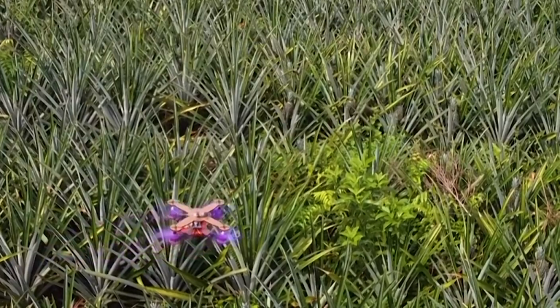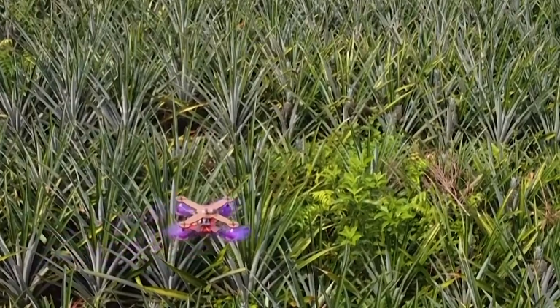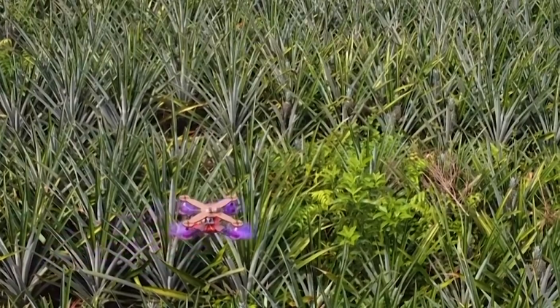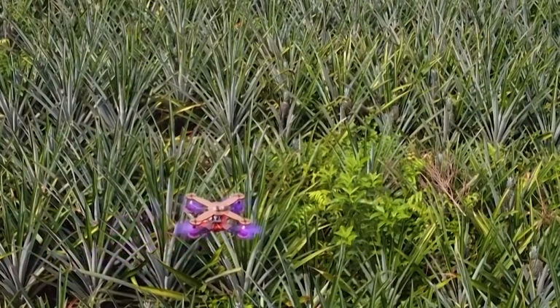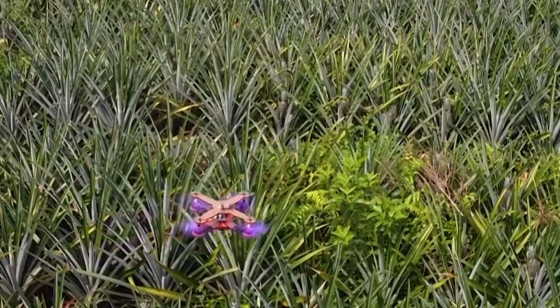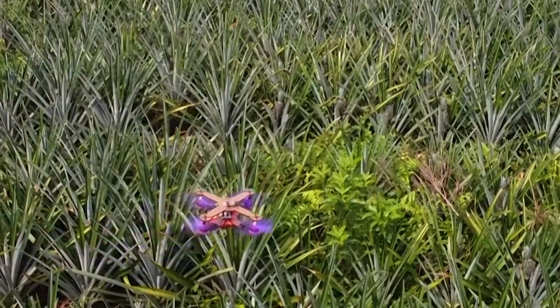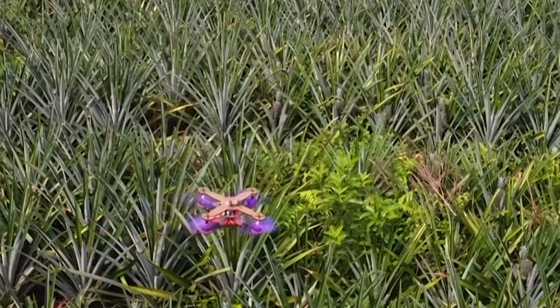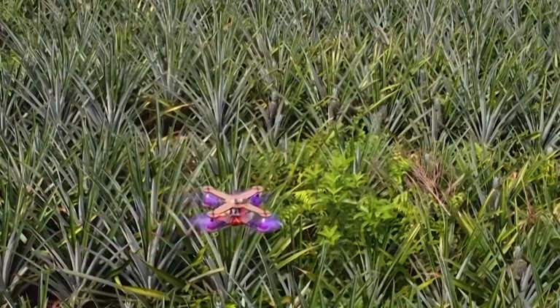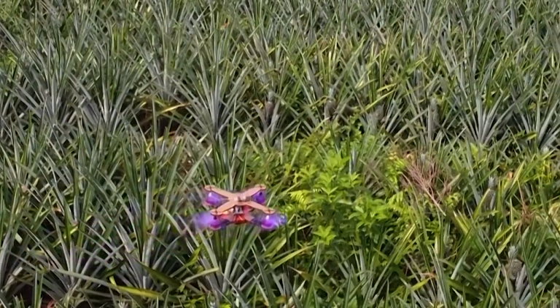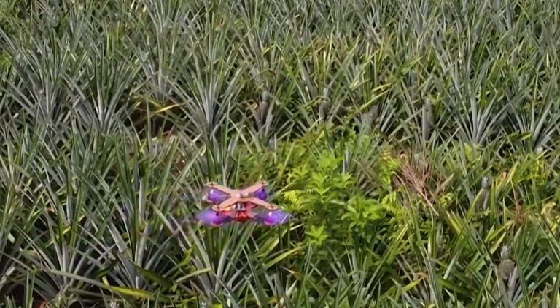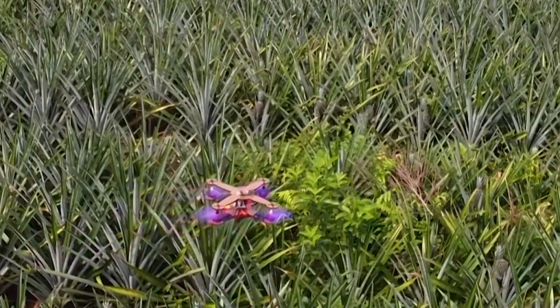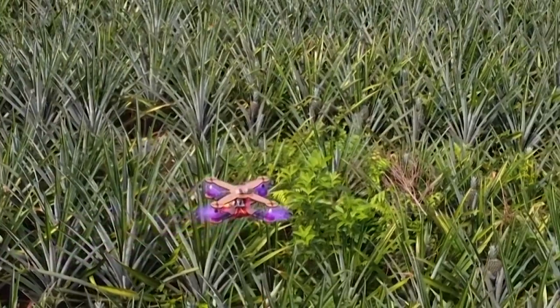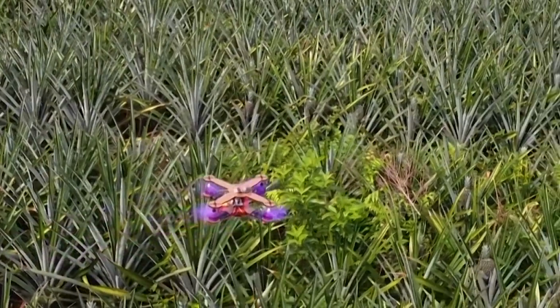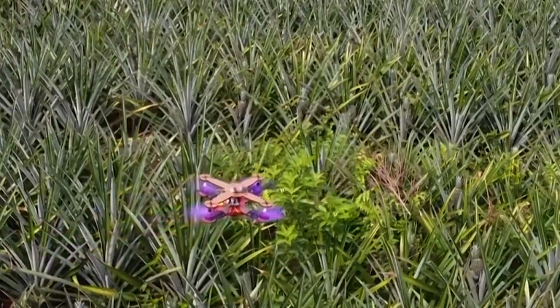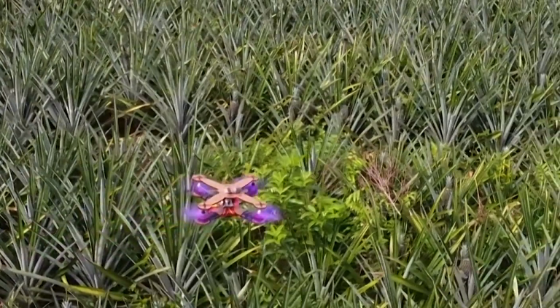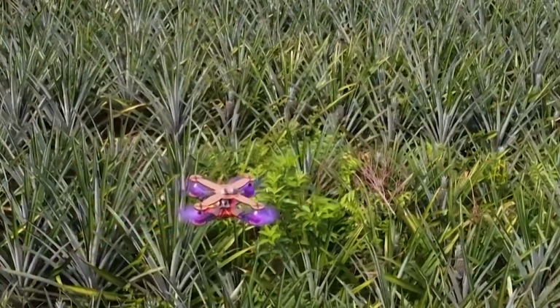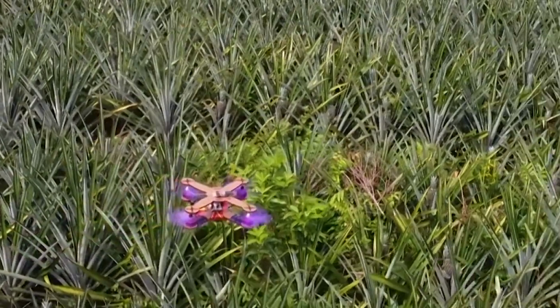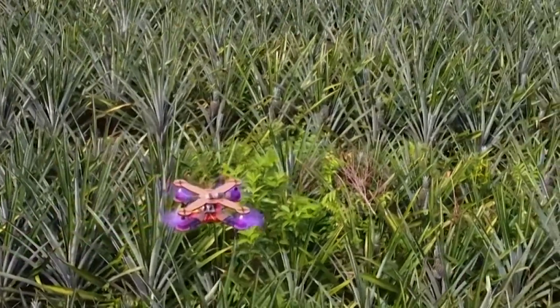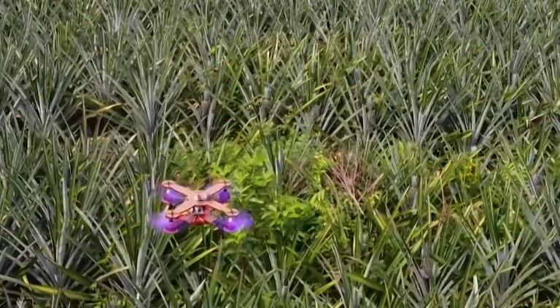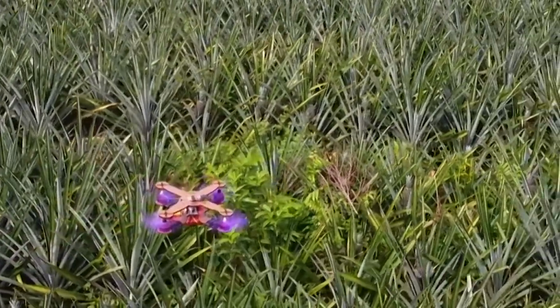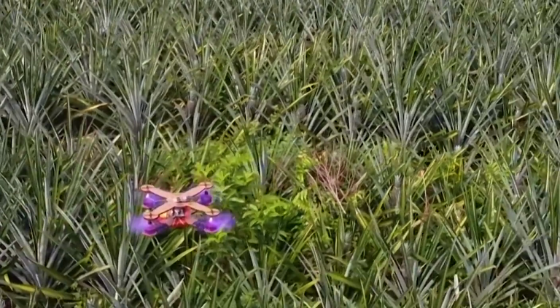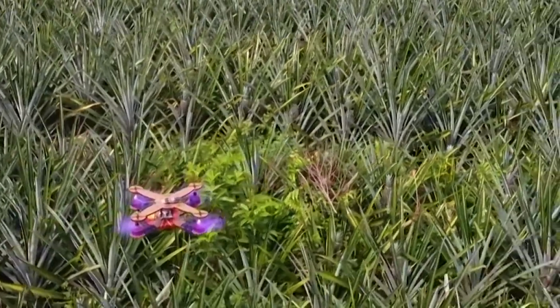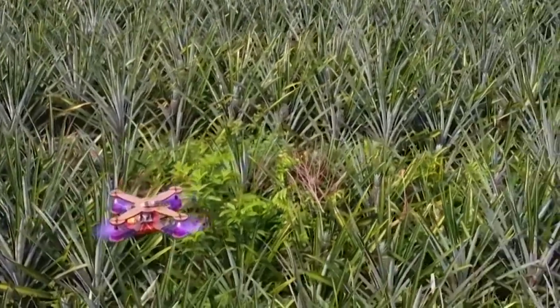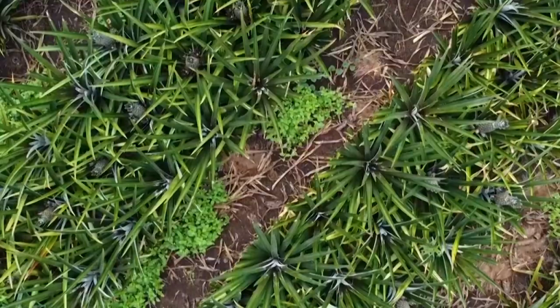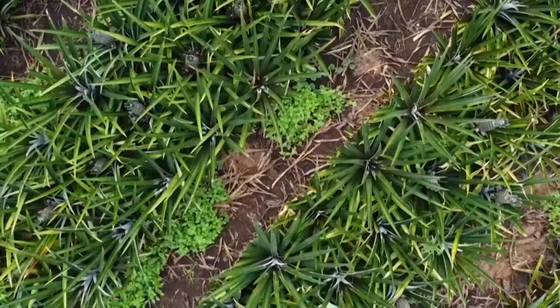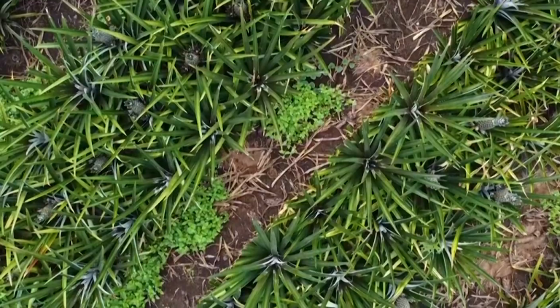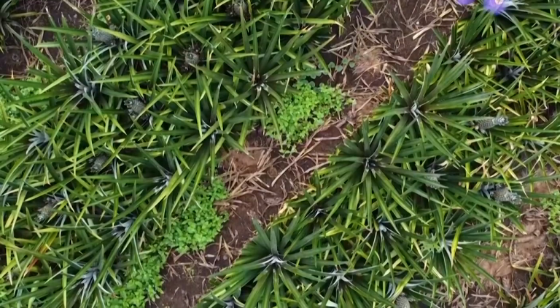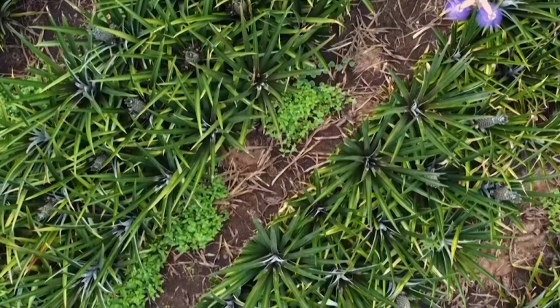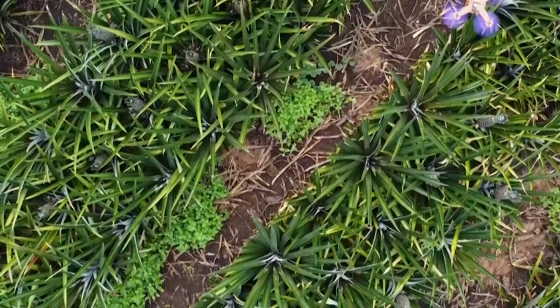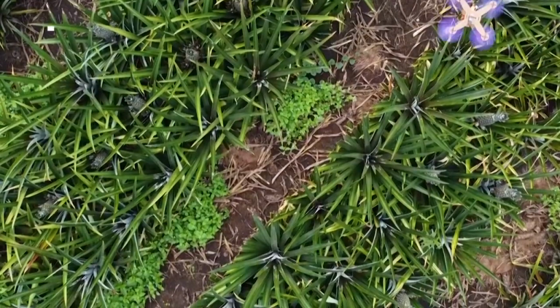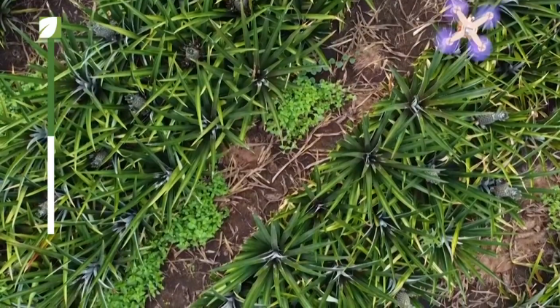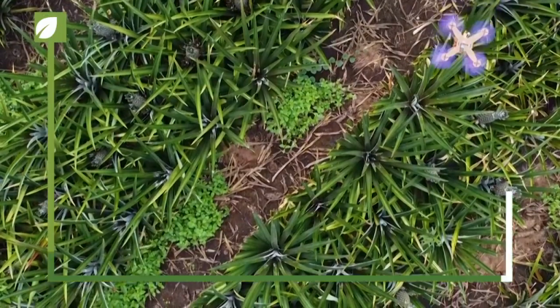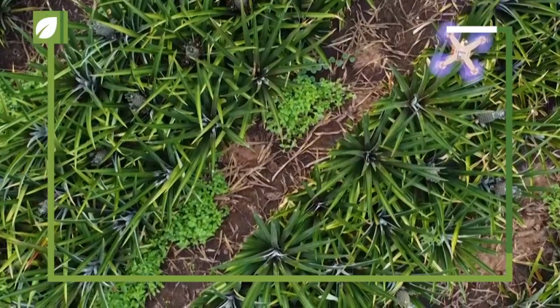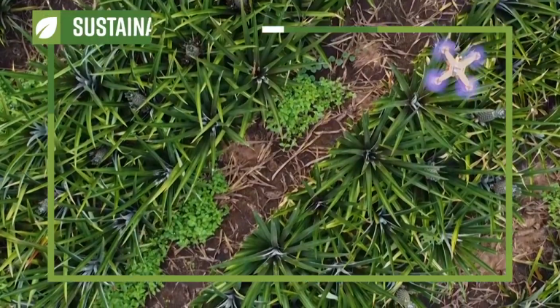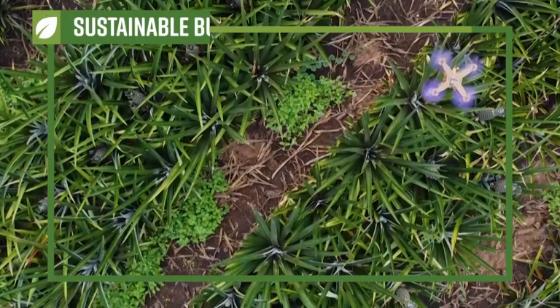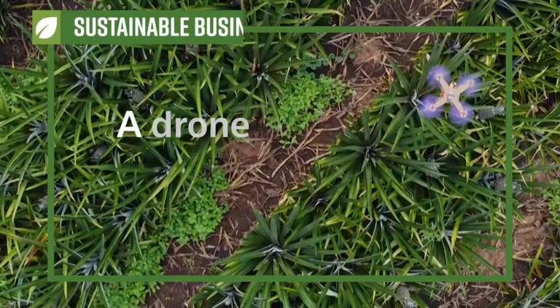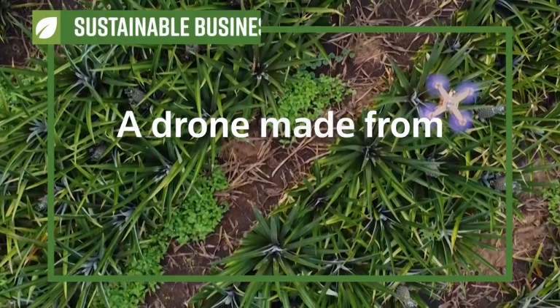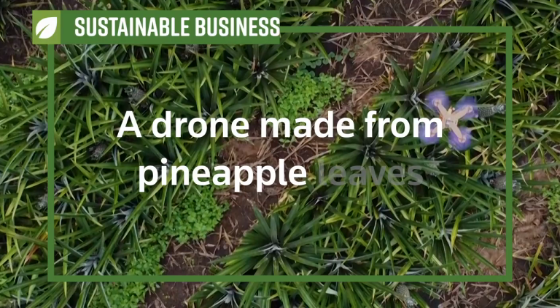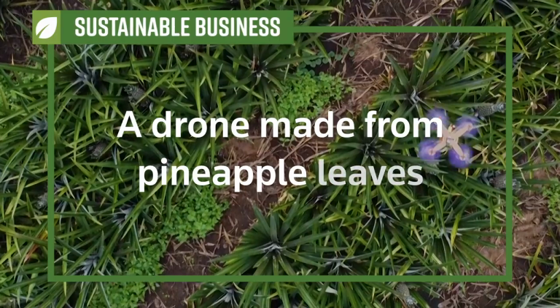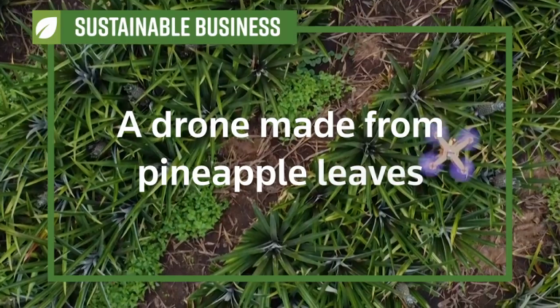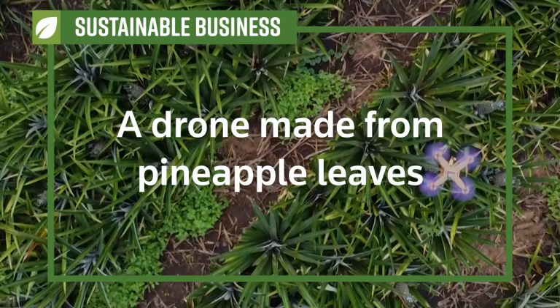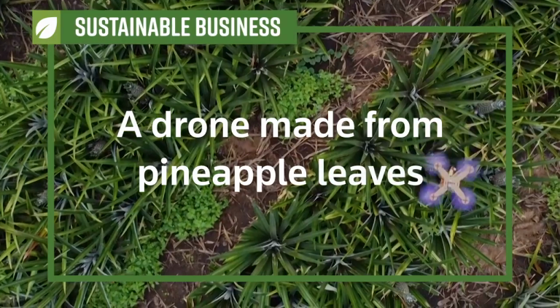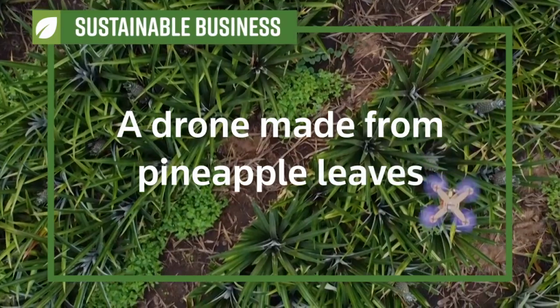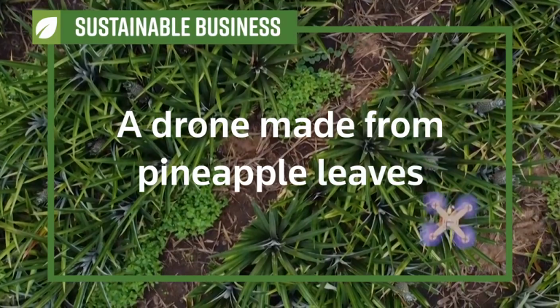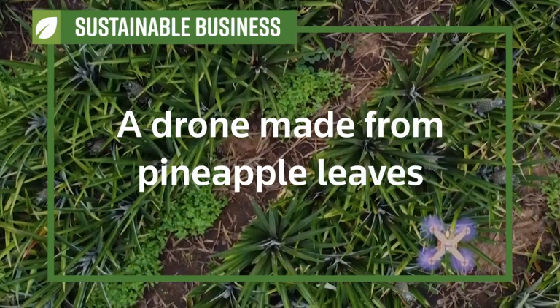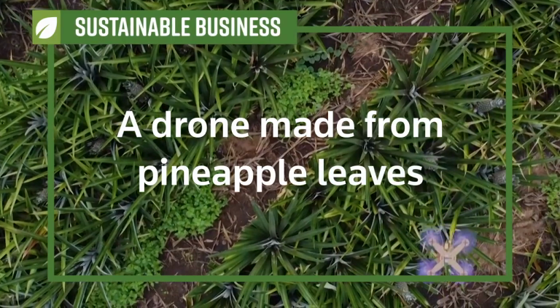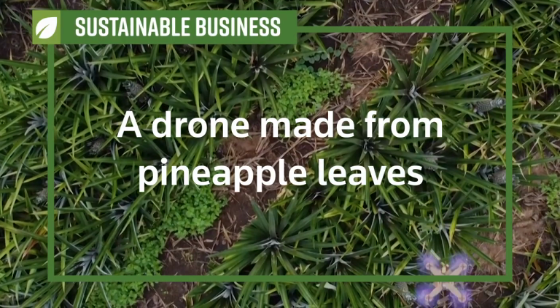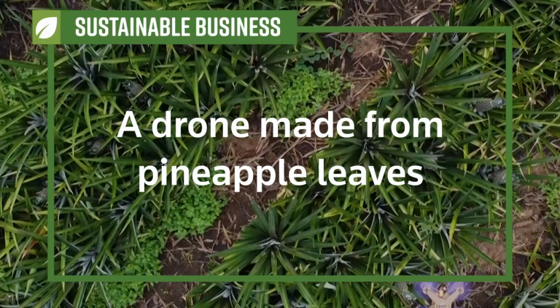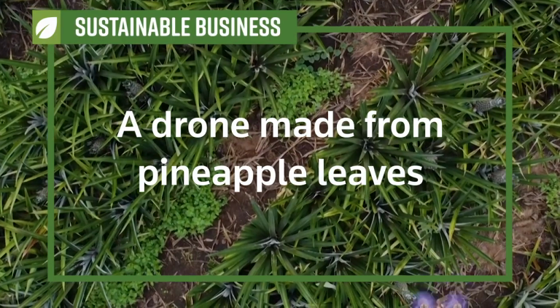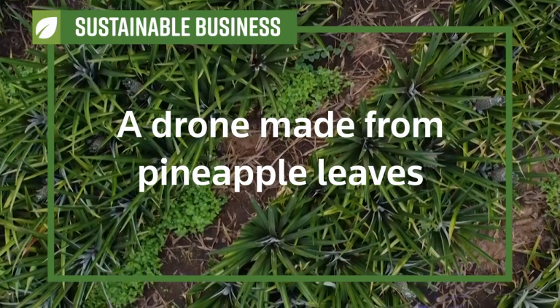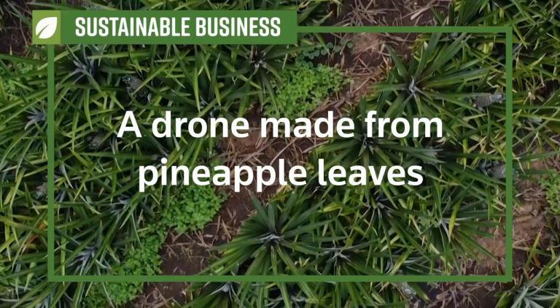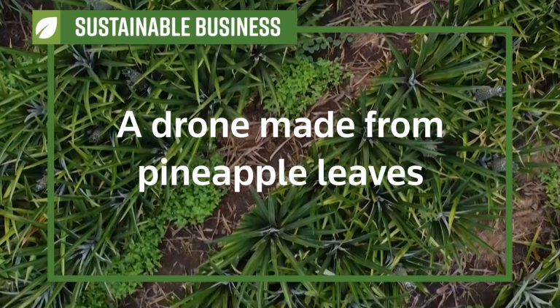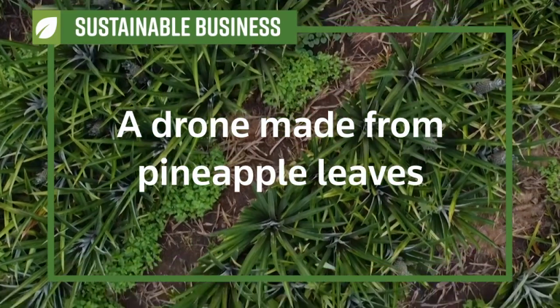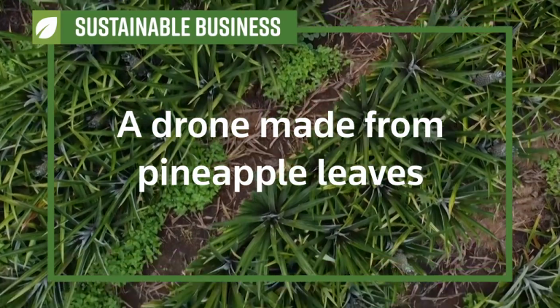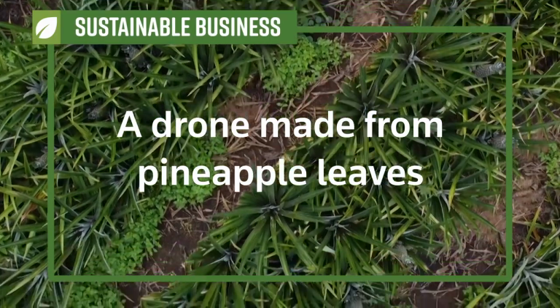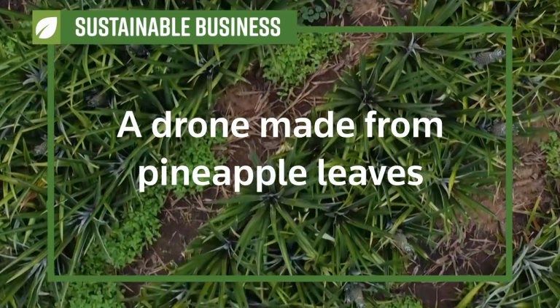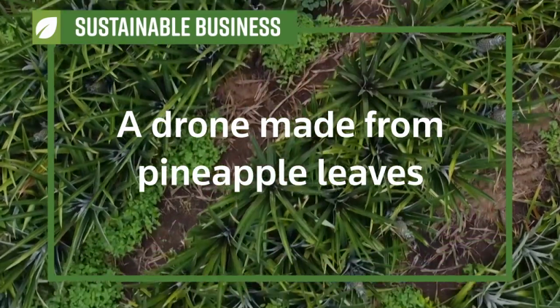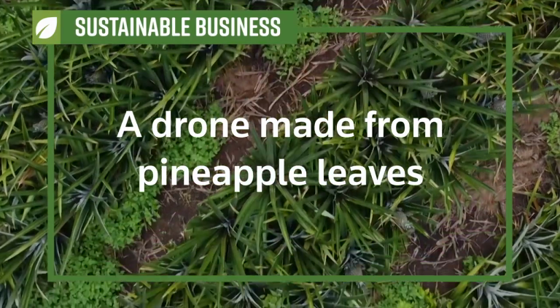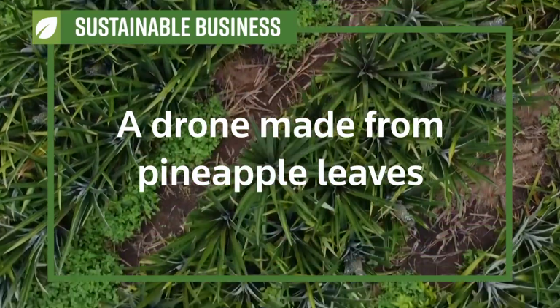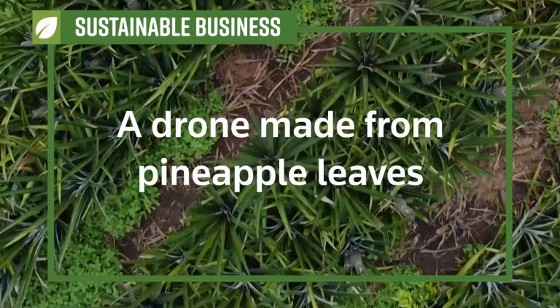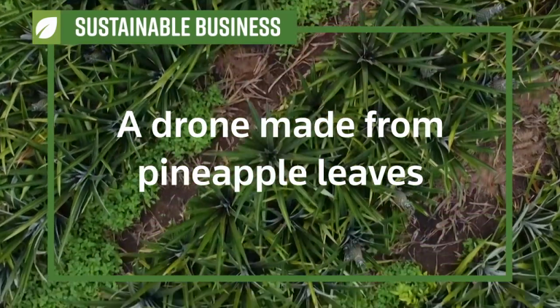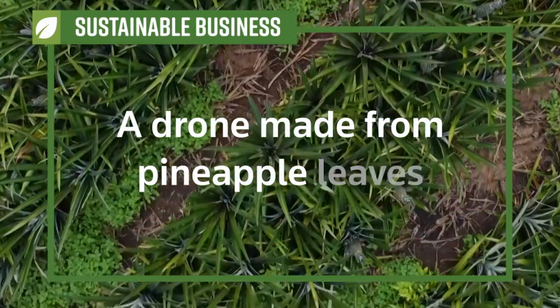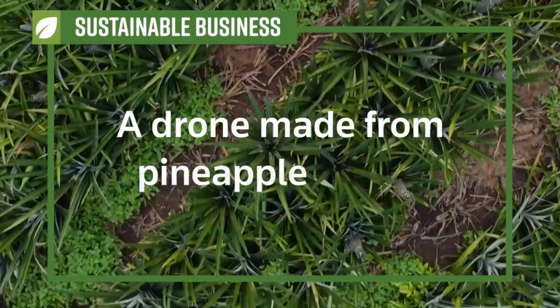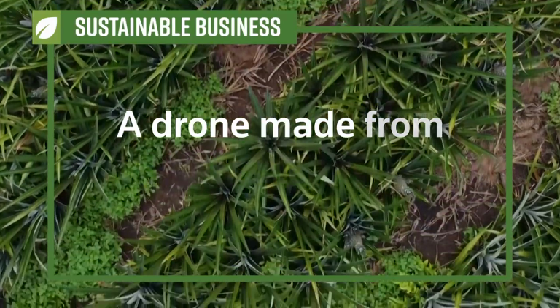It's not a bird. It's not a plane. It's a drone, made partly from pineapple leaves.